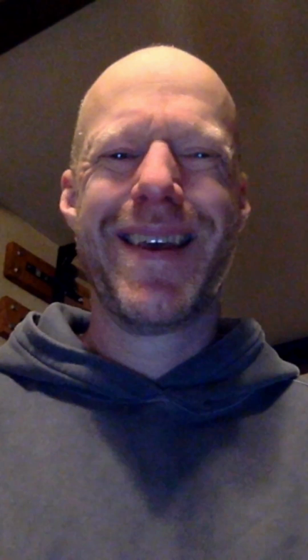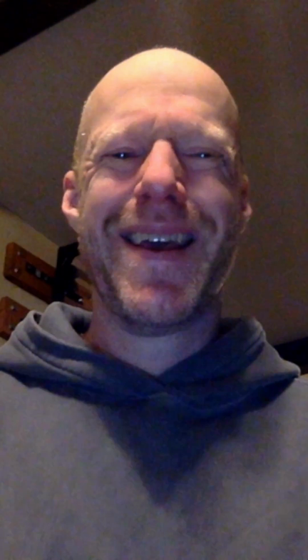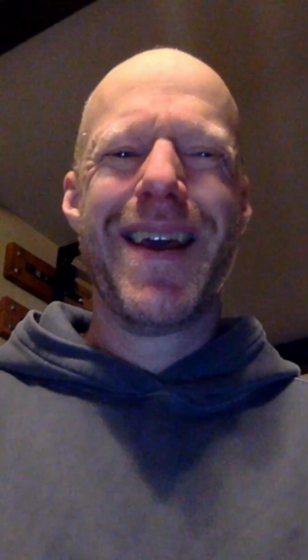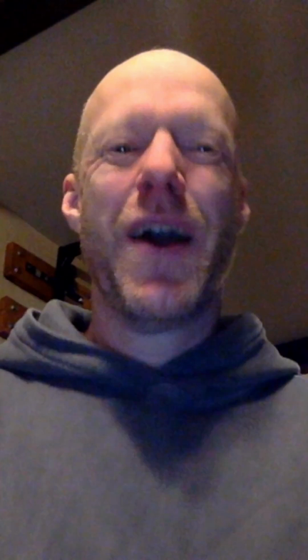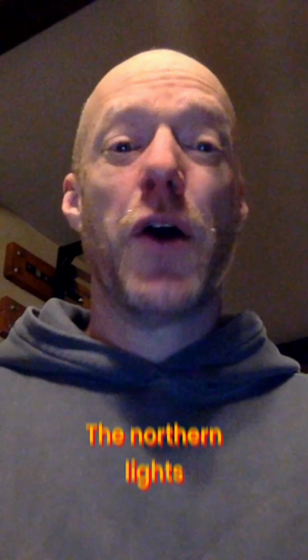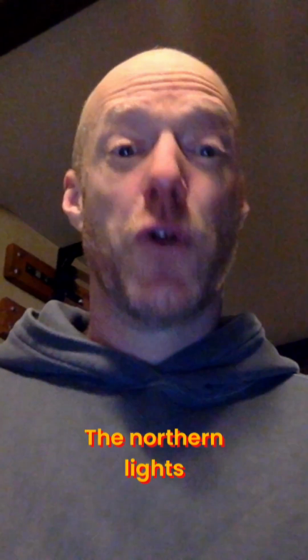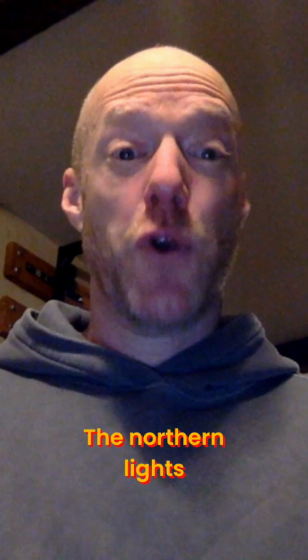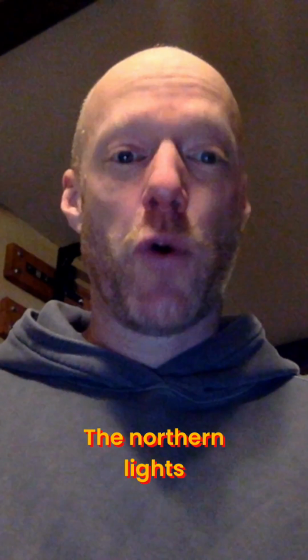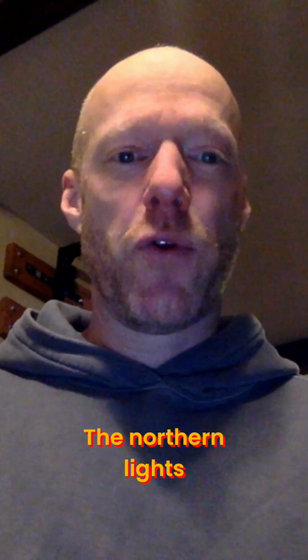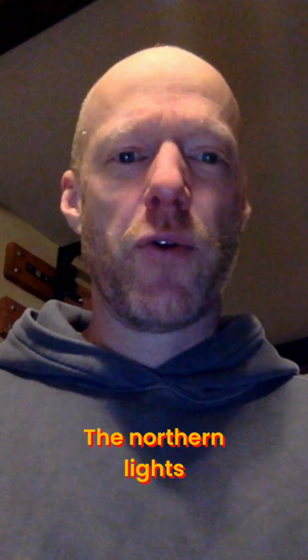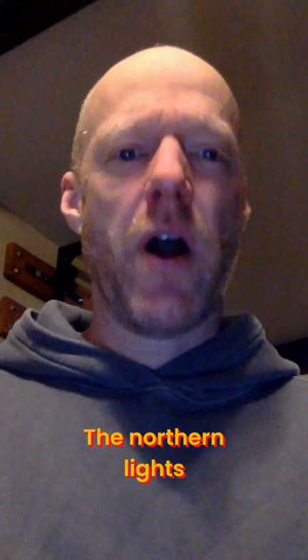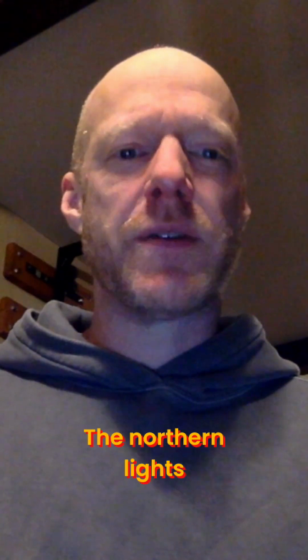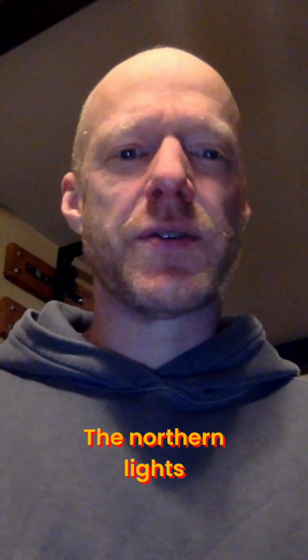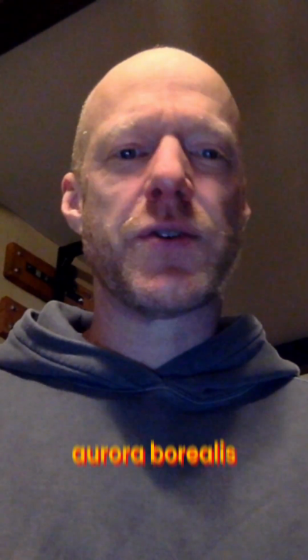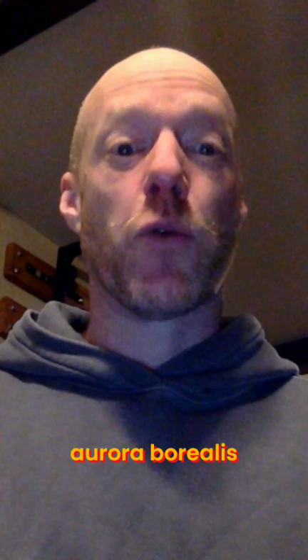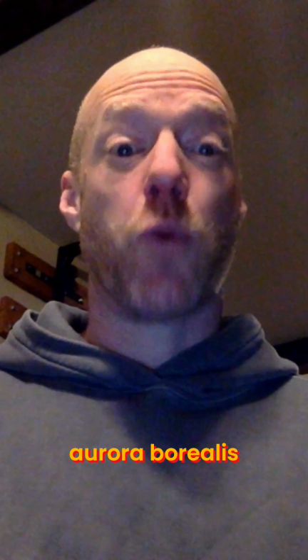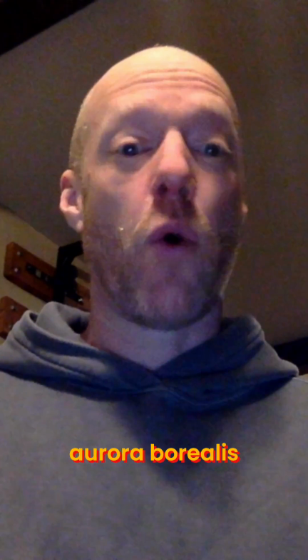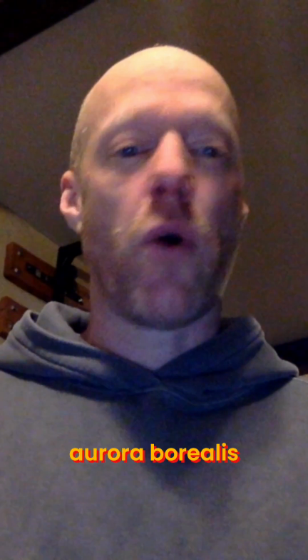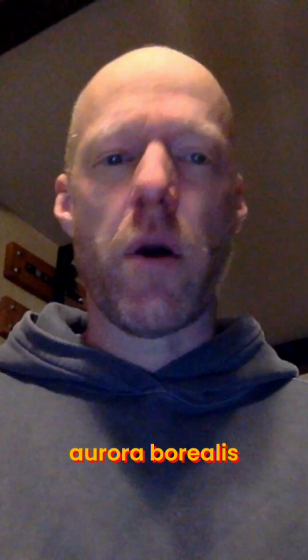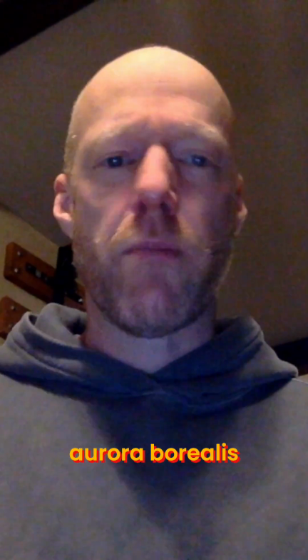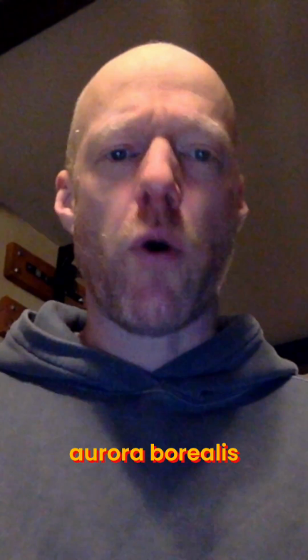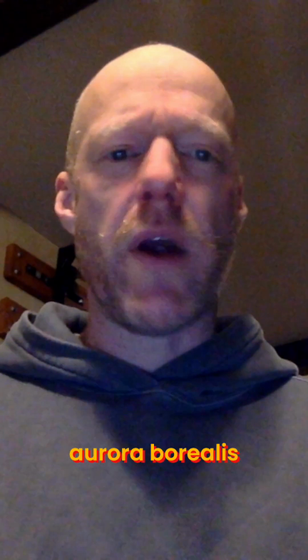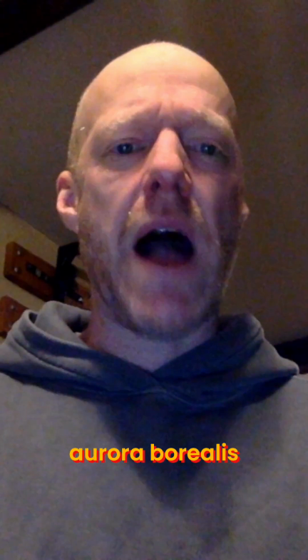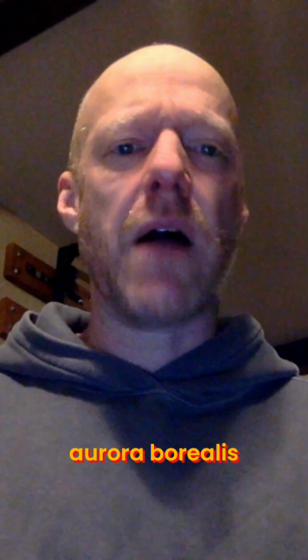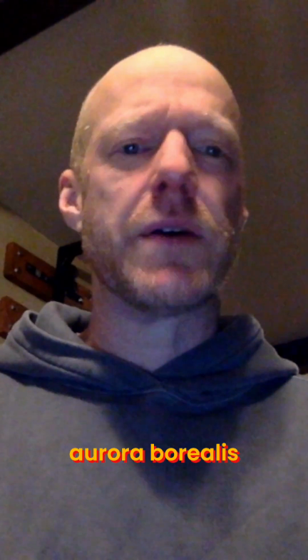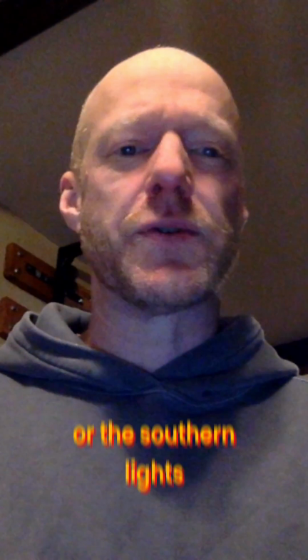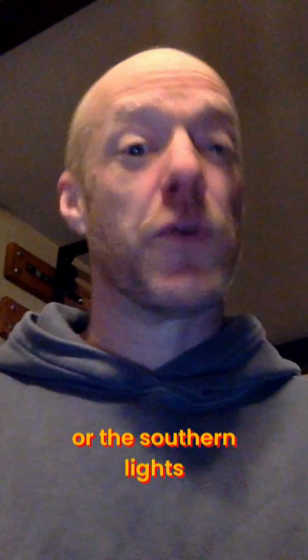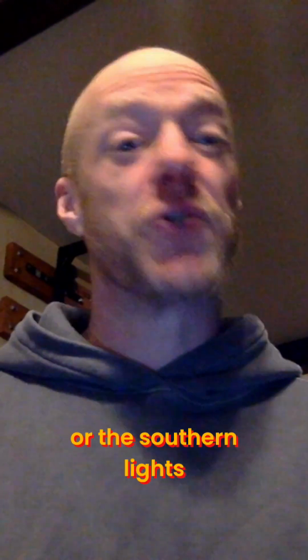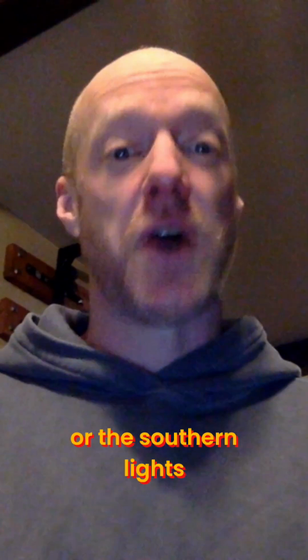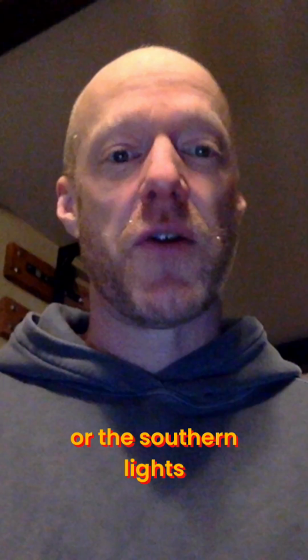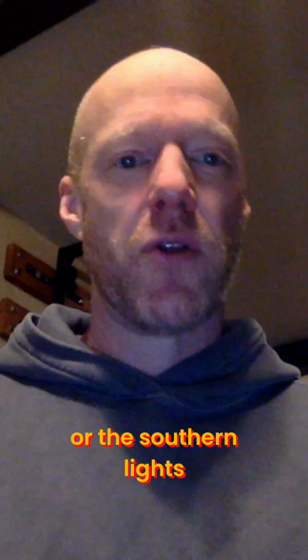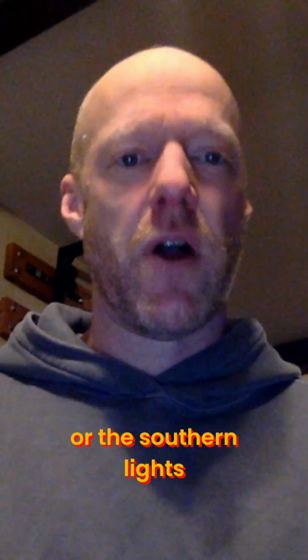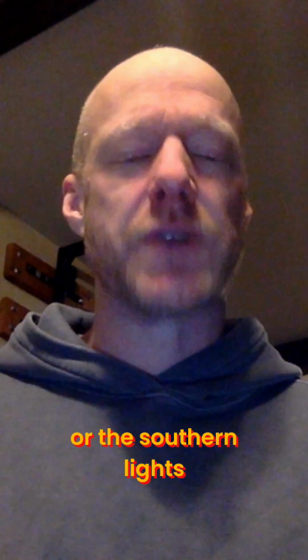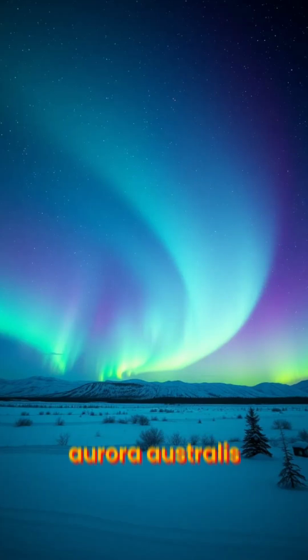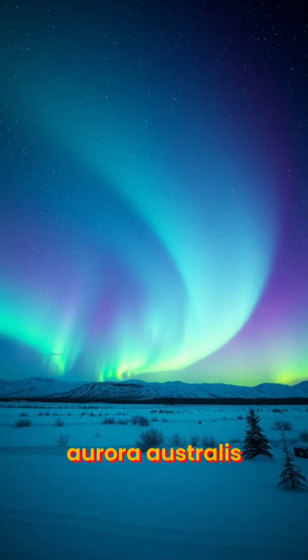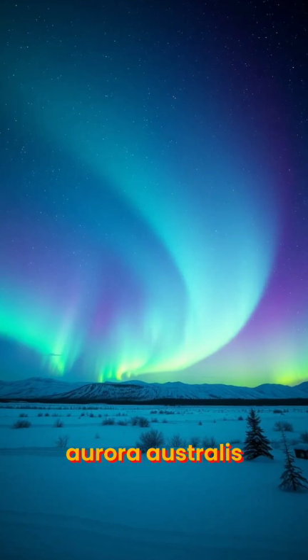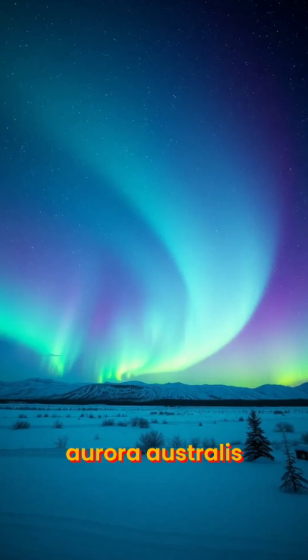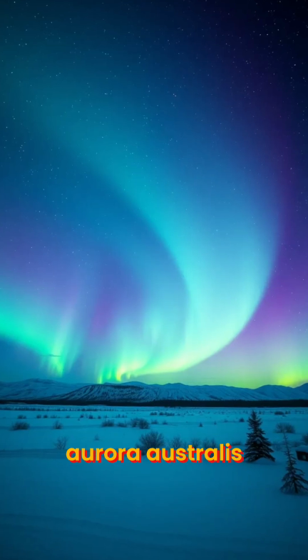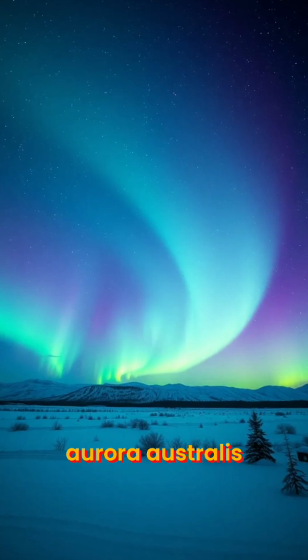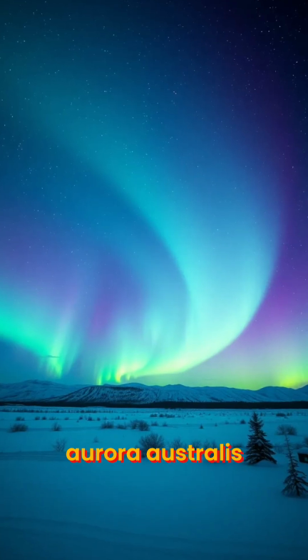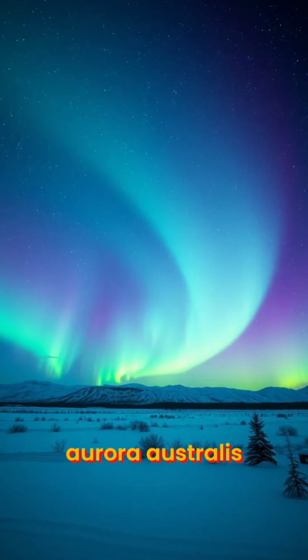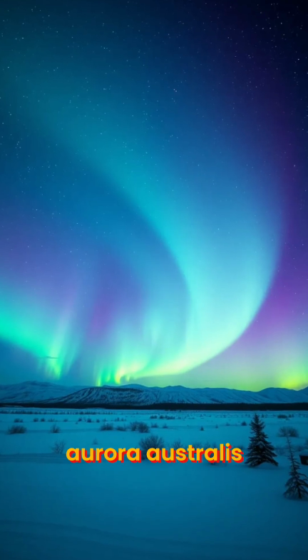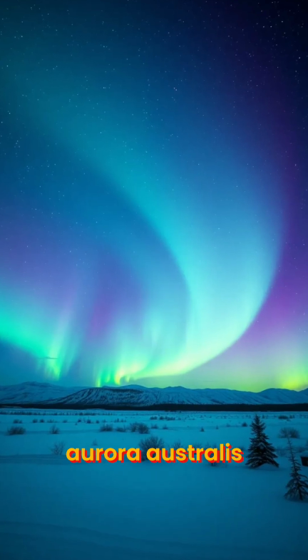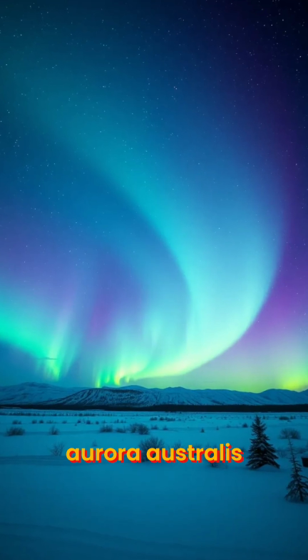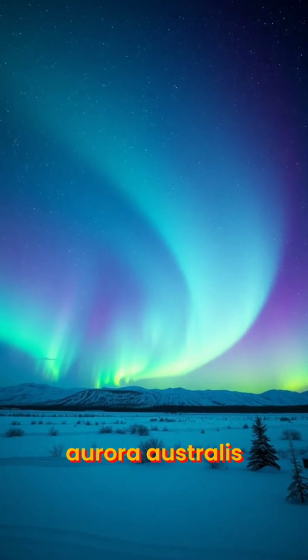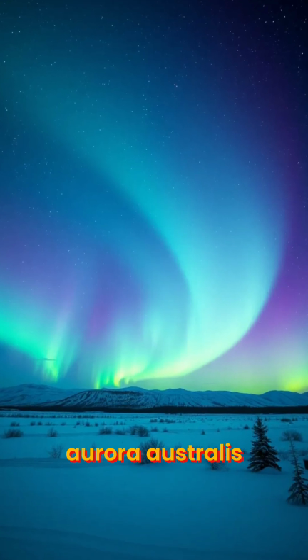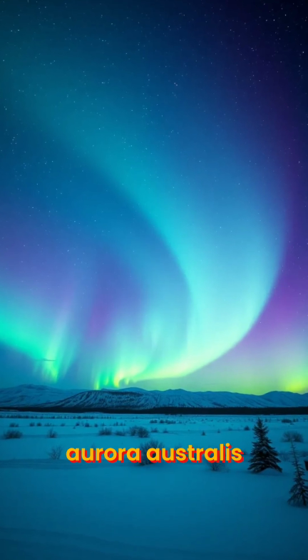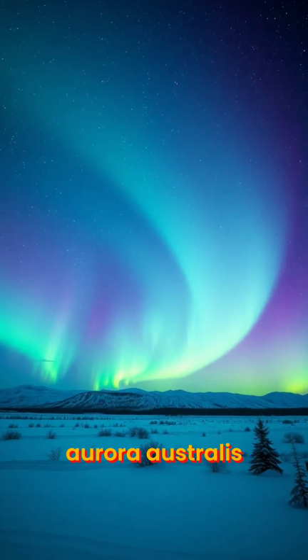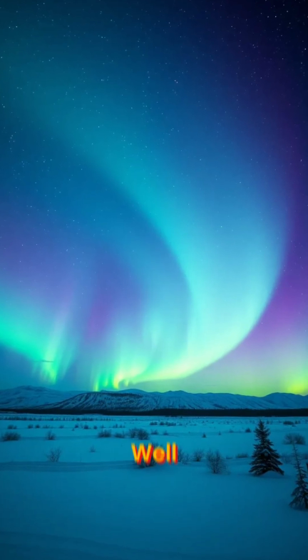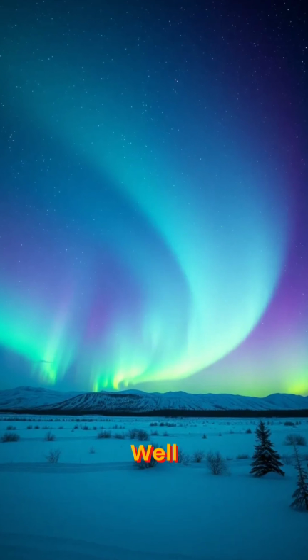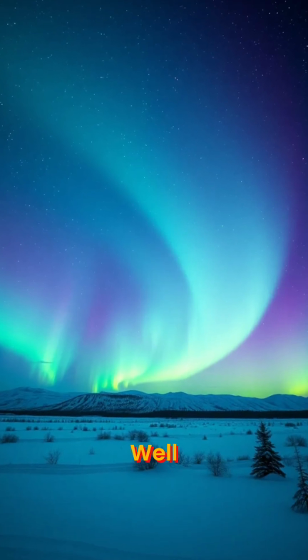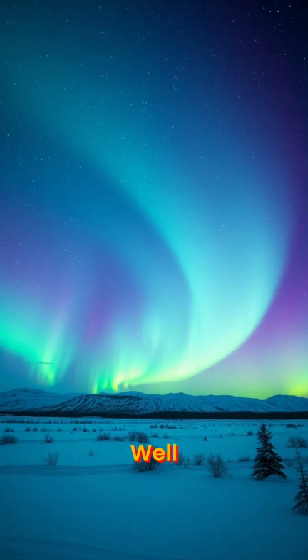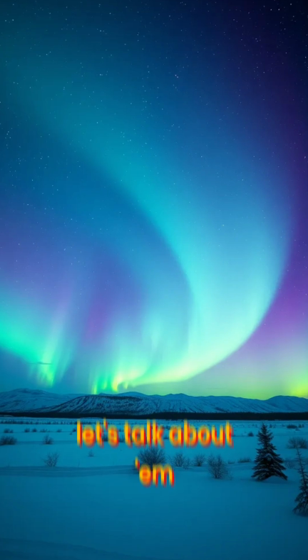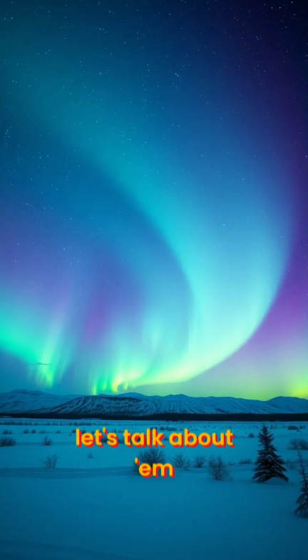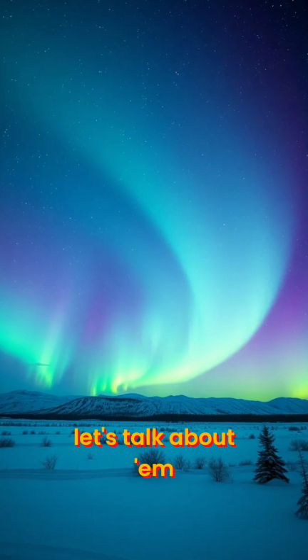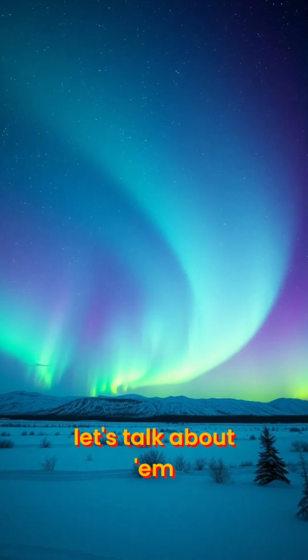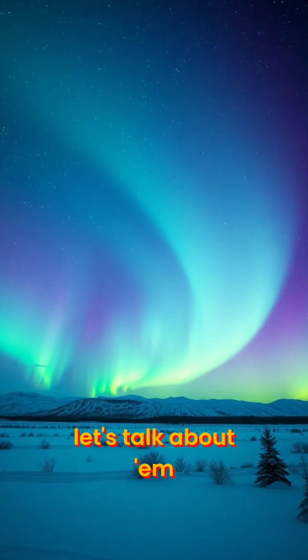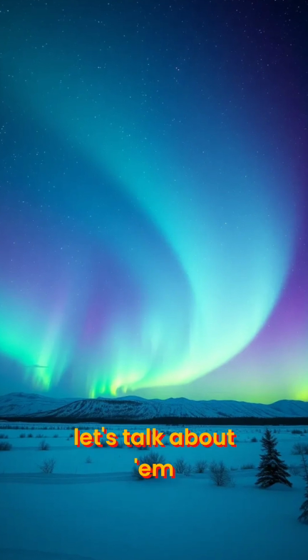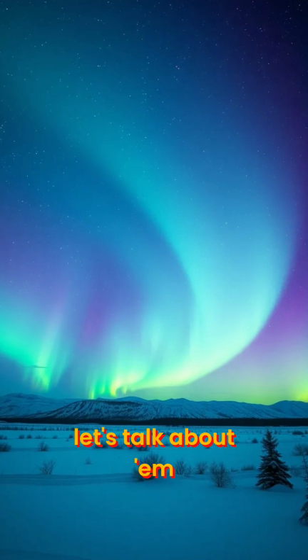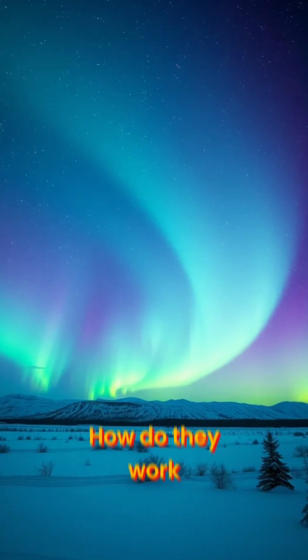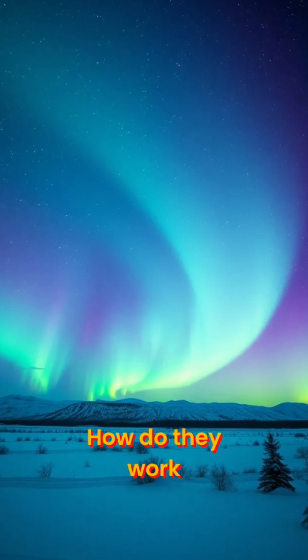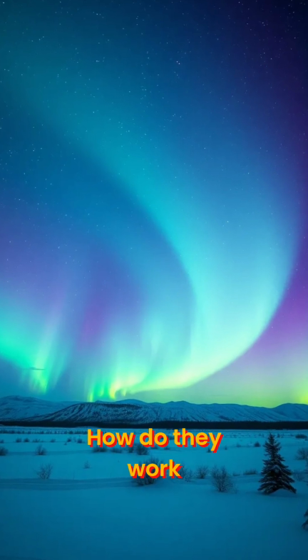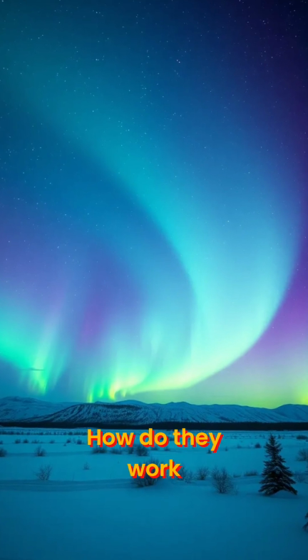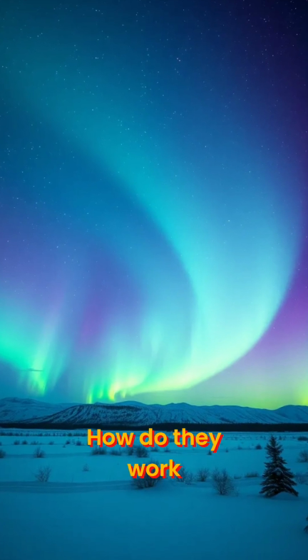The northern lights, aurora borealis, or the southern lights, aurora australis. Let's talk about them. How do they work?